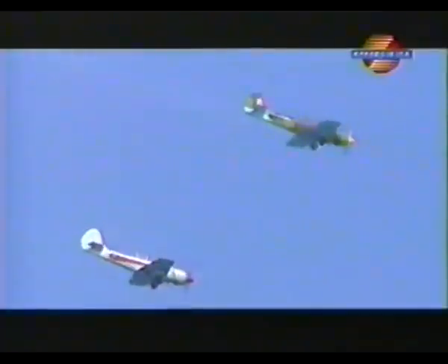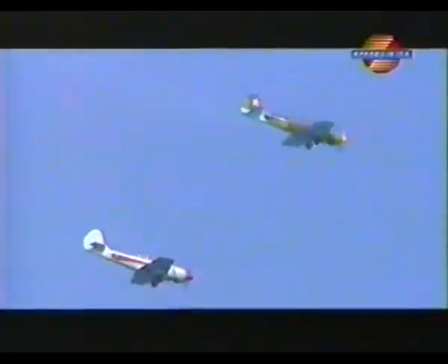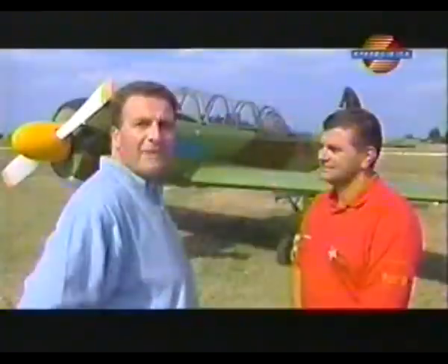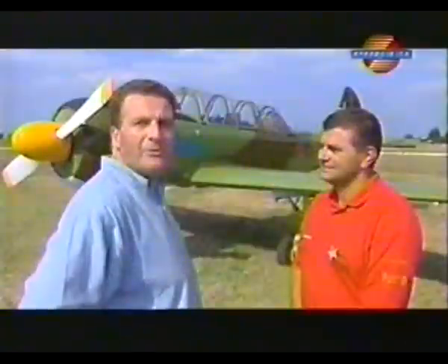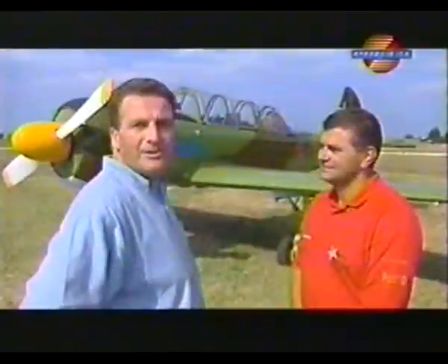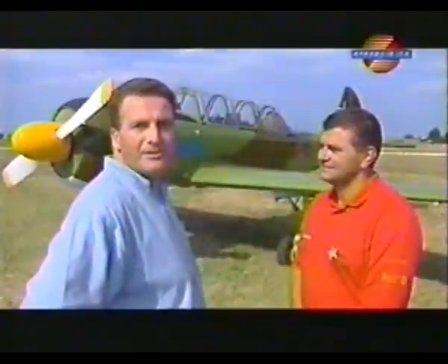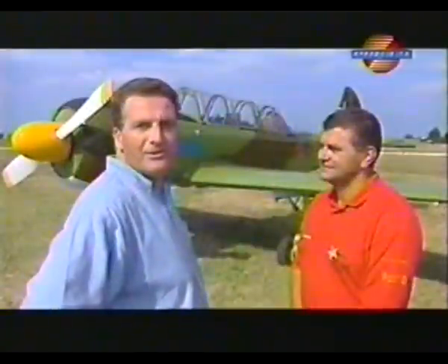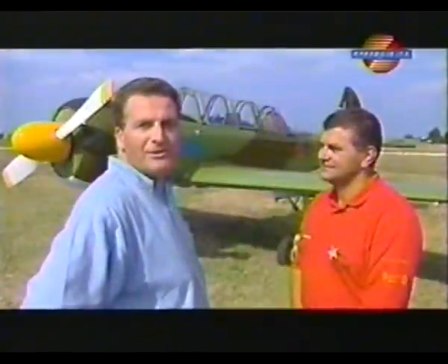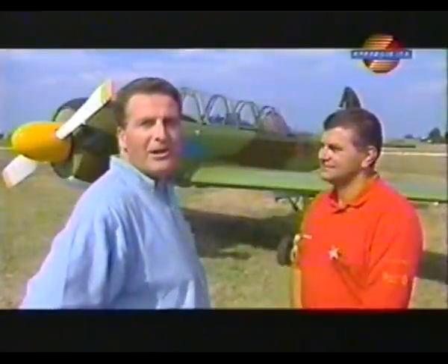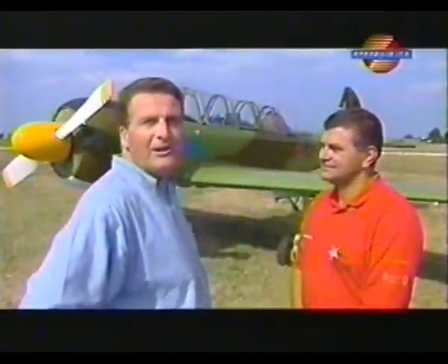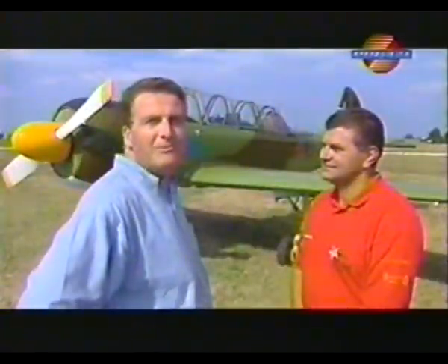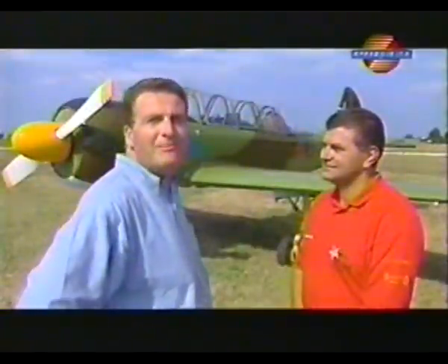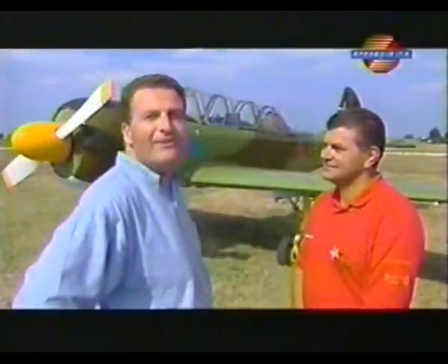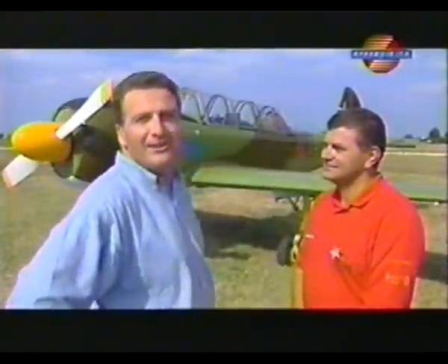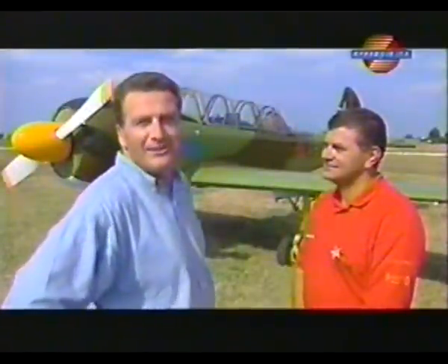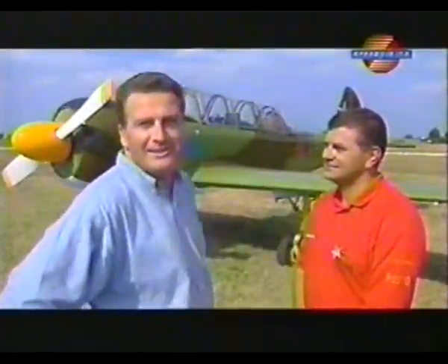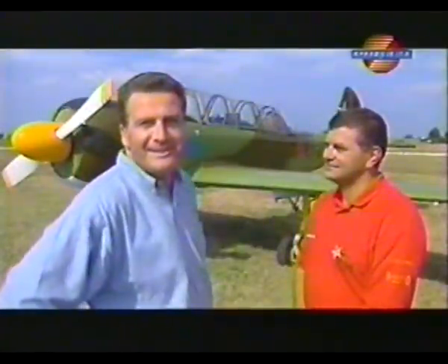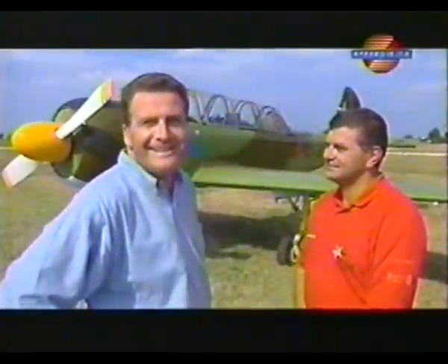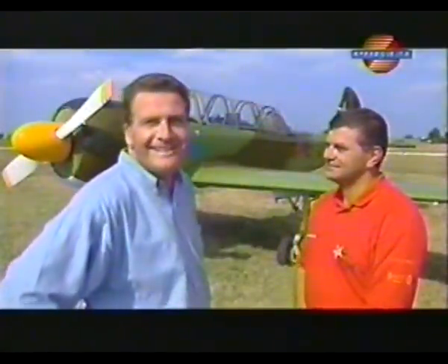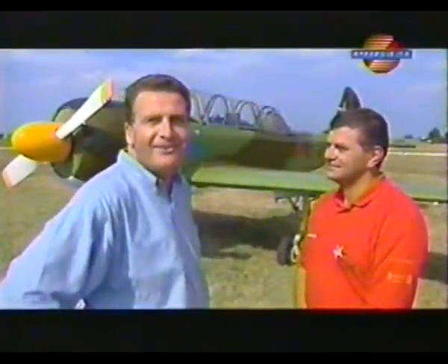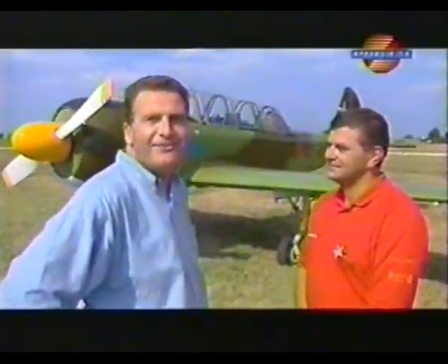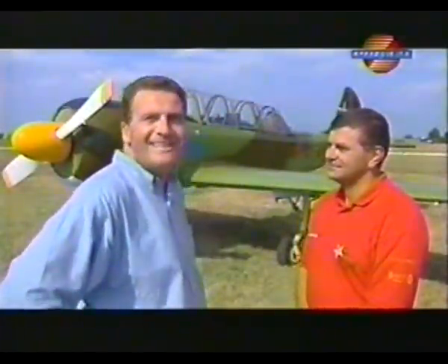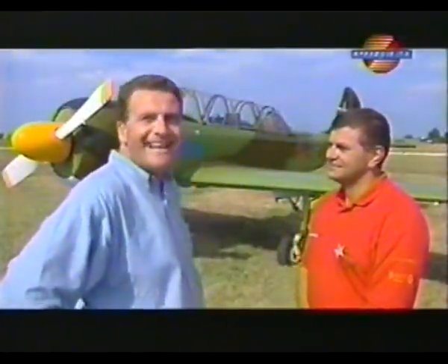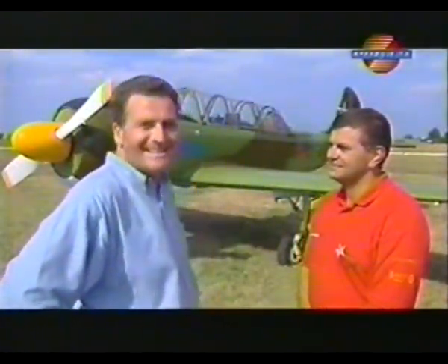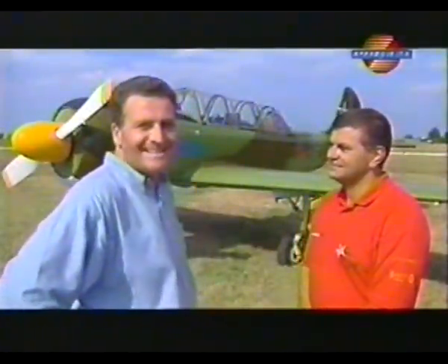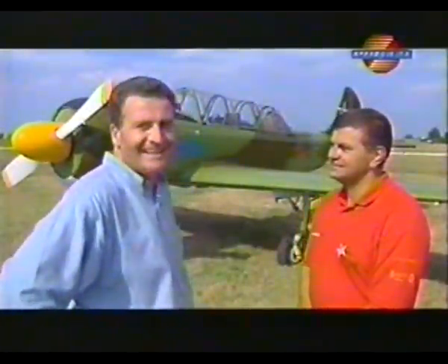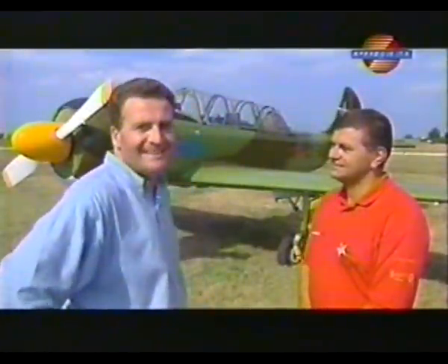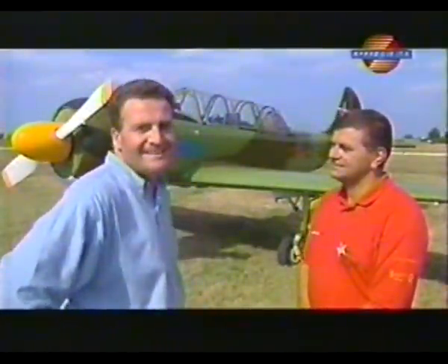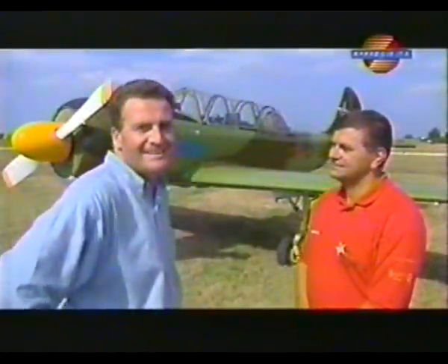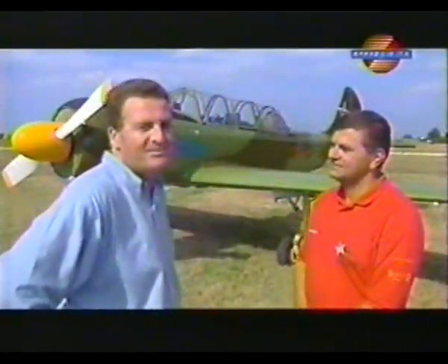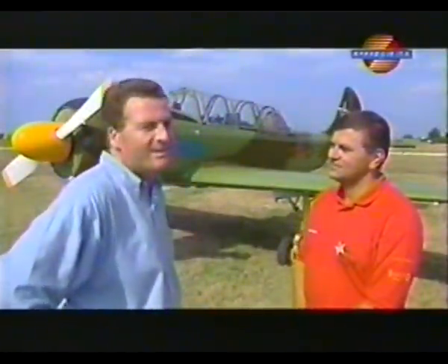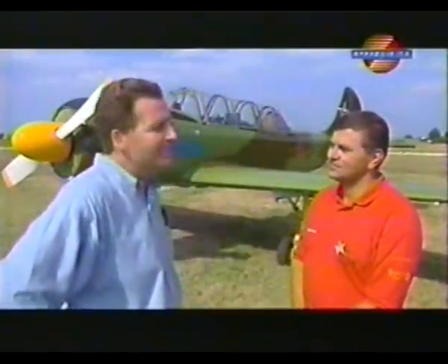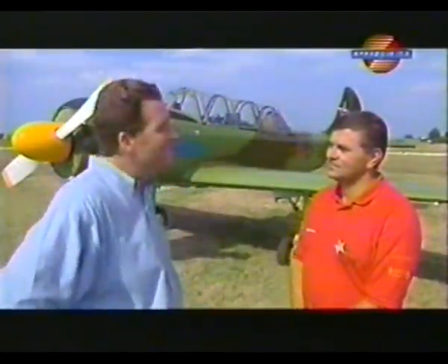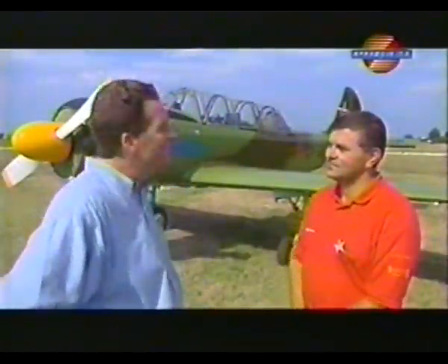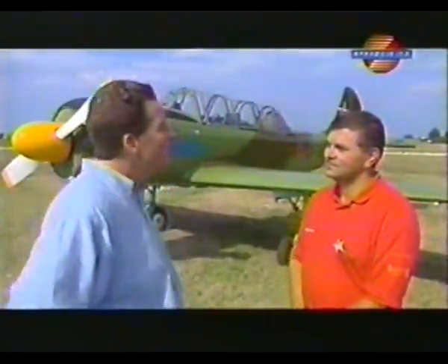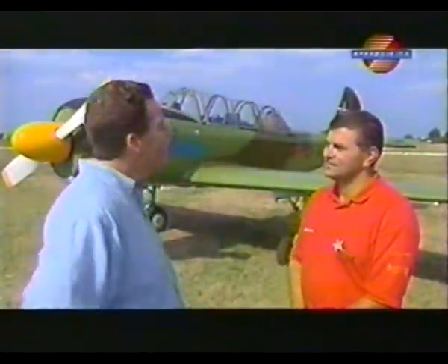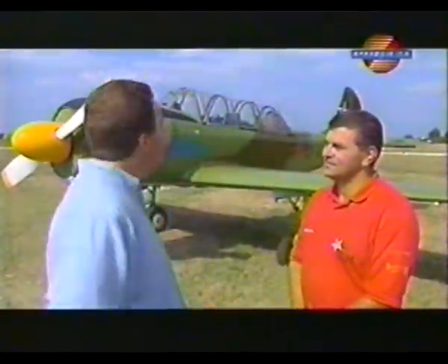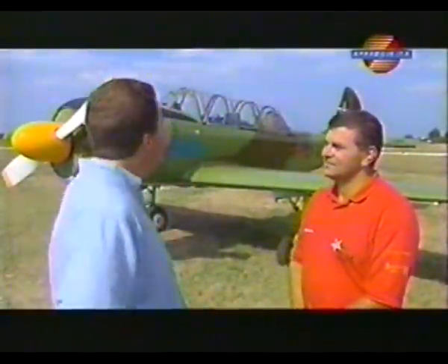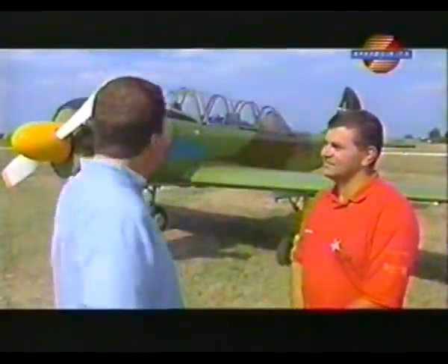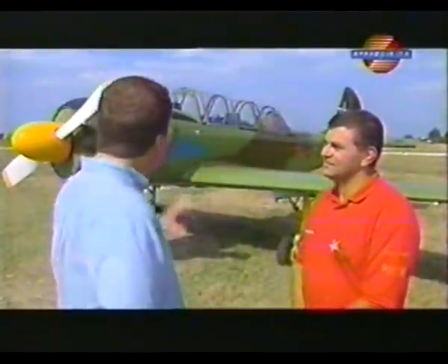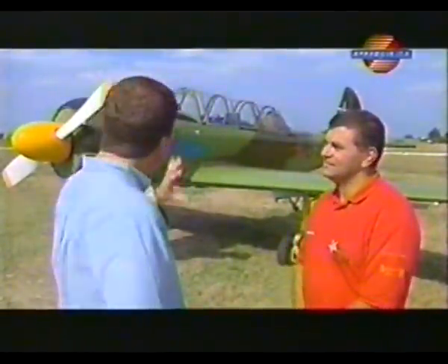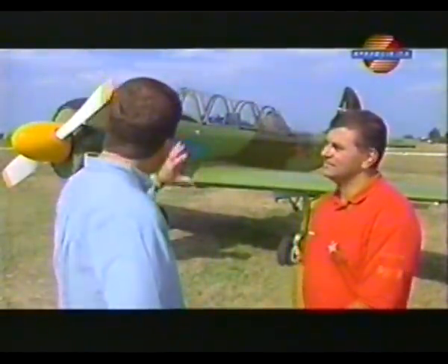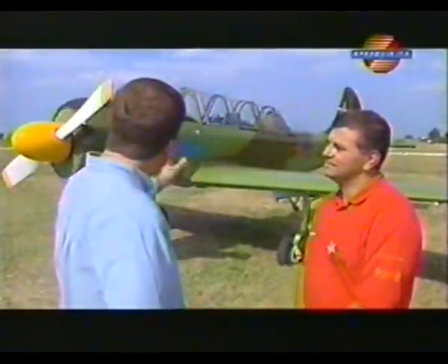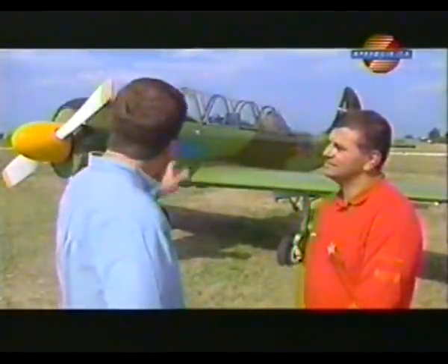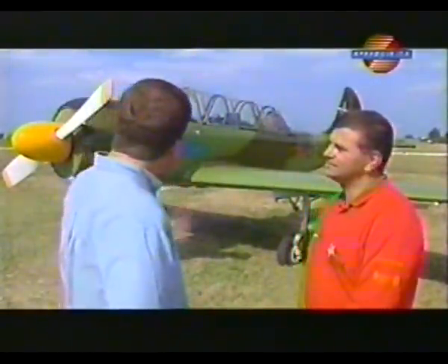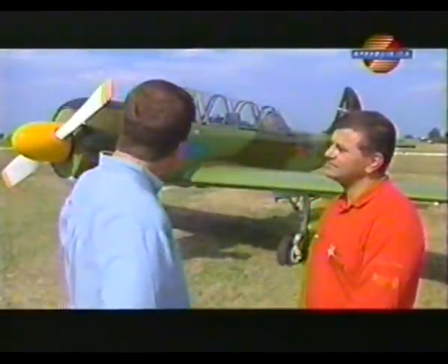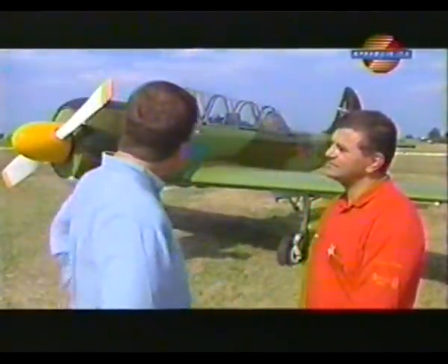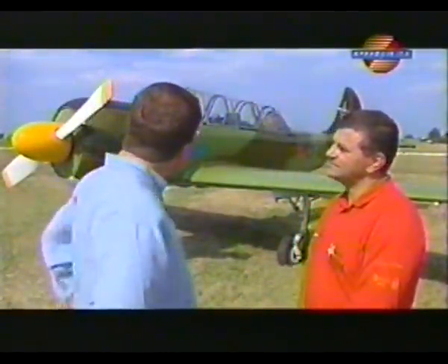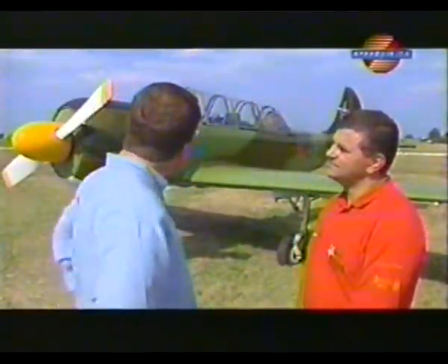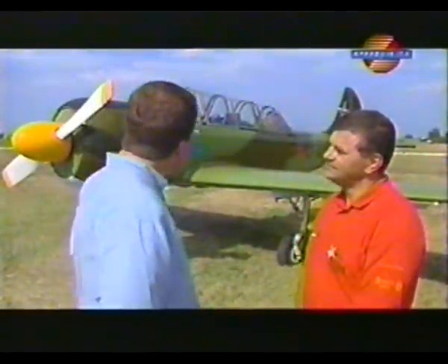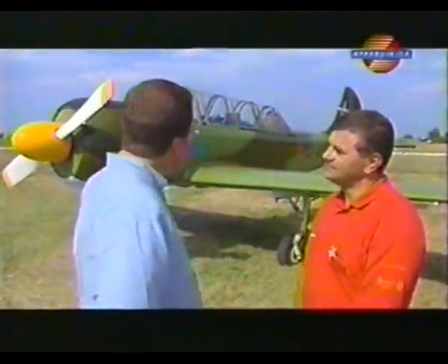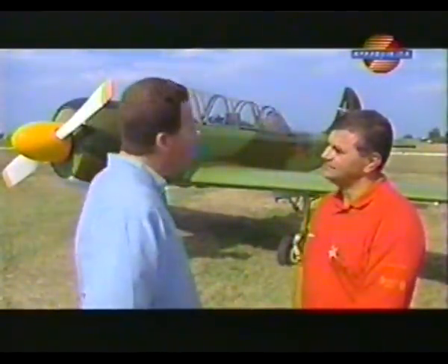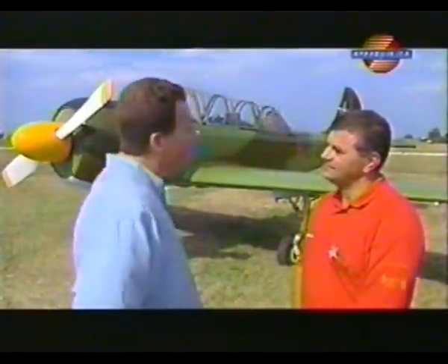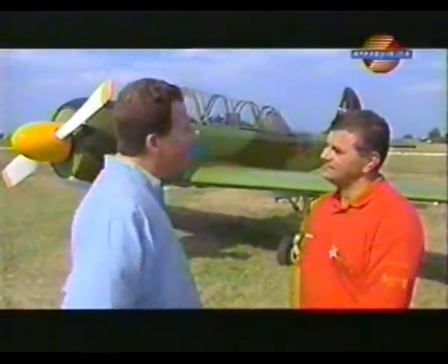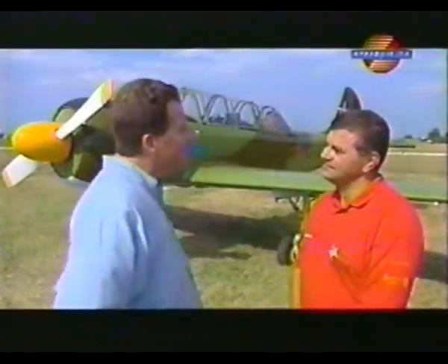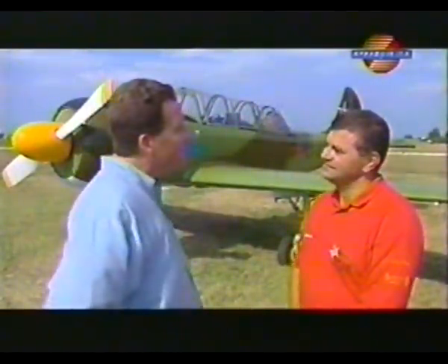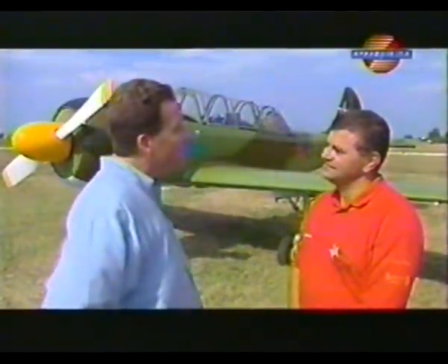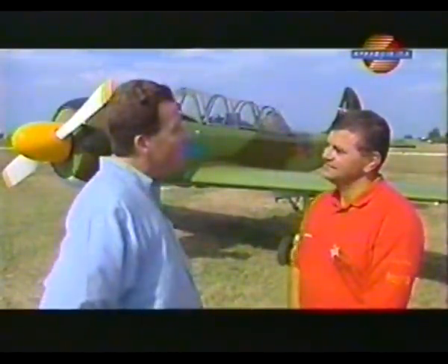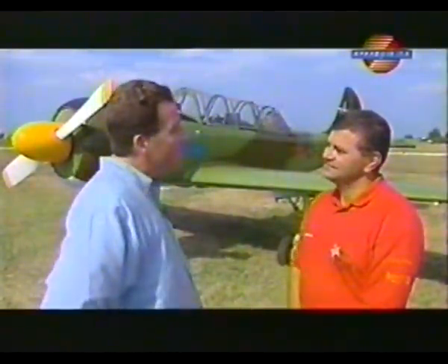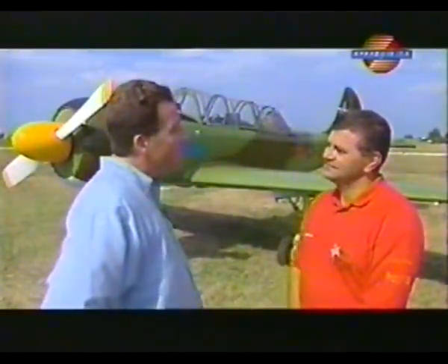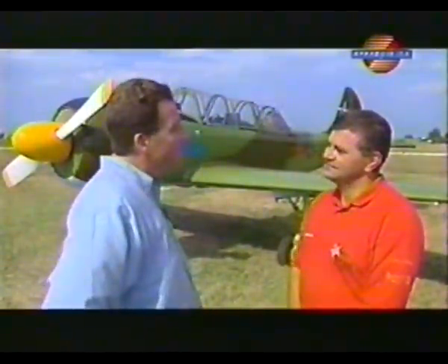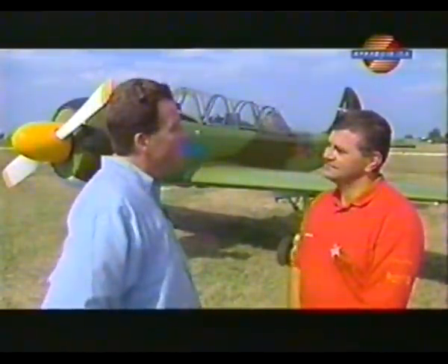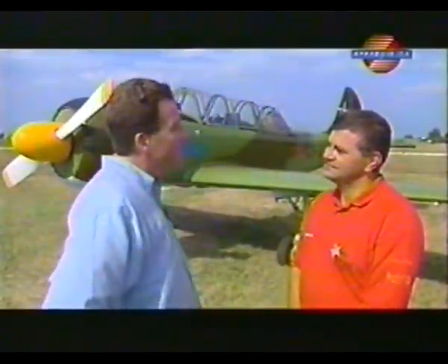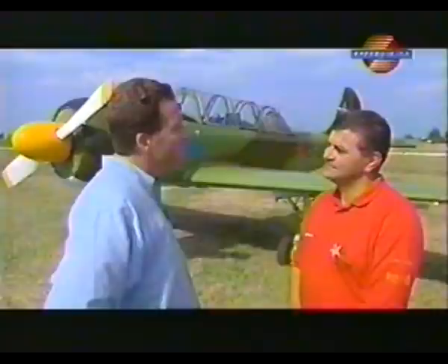I'm with Carlo Mariani, the leader of the Yakitalia display team. Carlo, can you tell me a little bit about the history of your Yak-52?